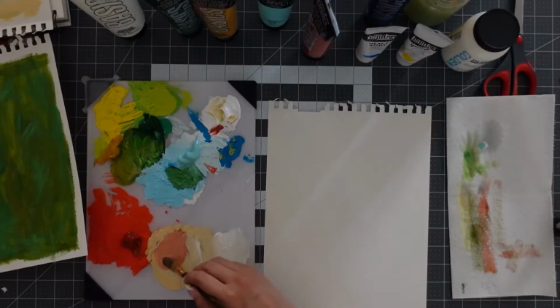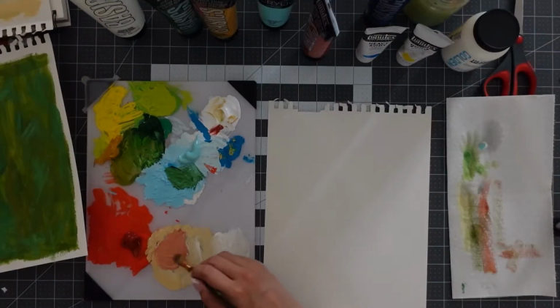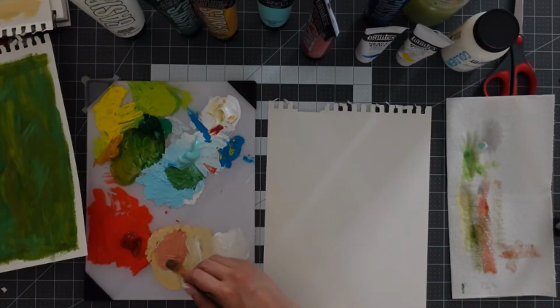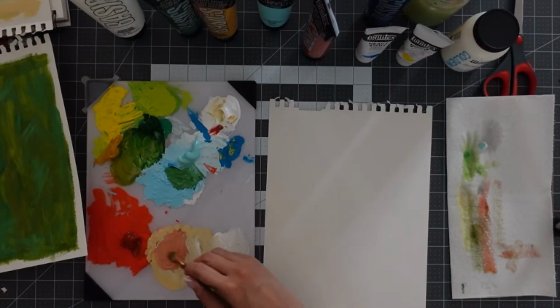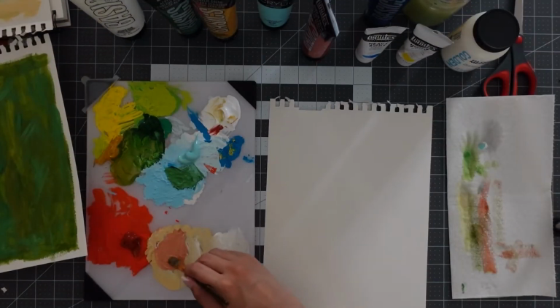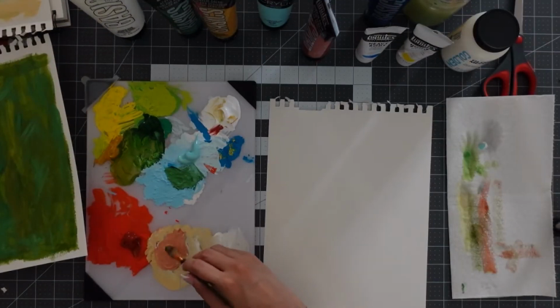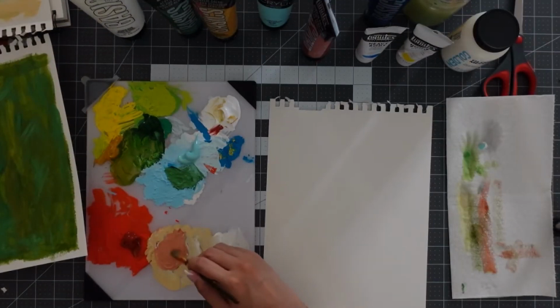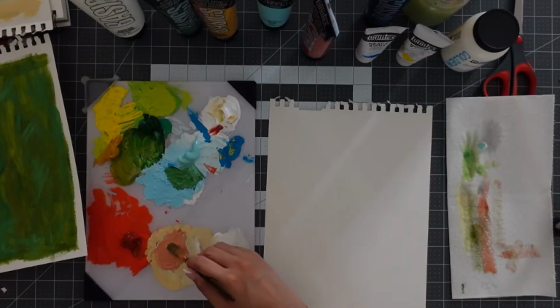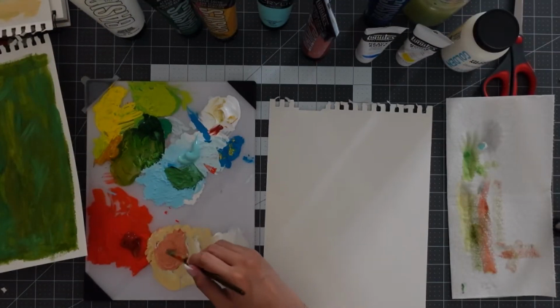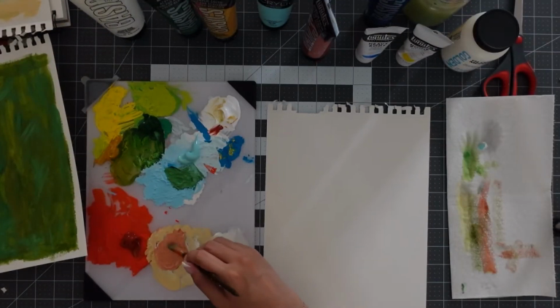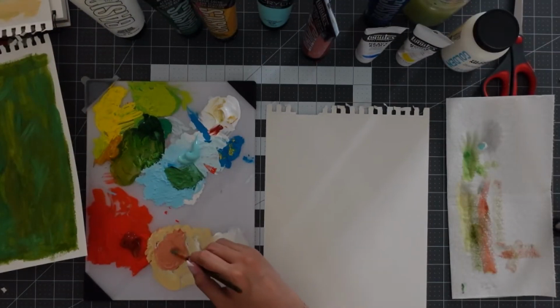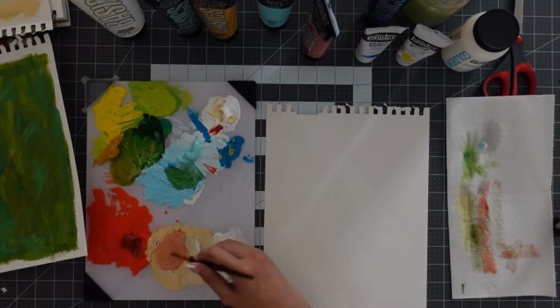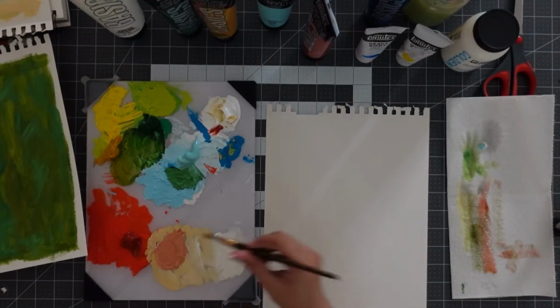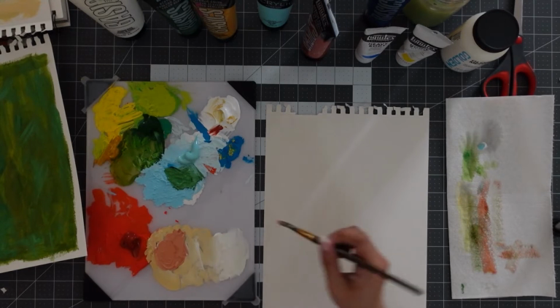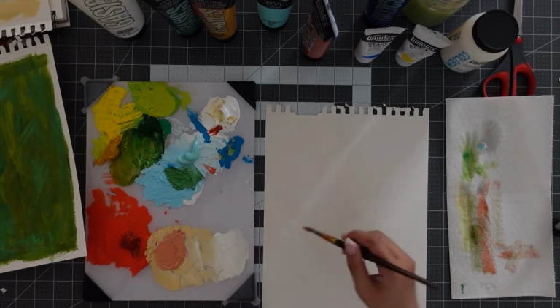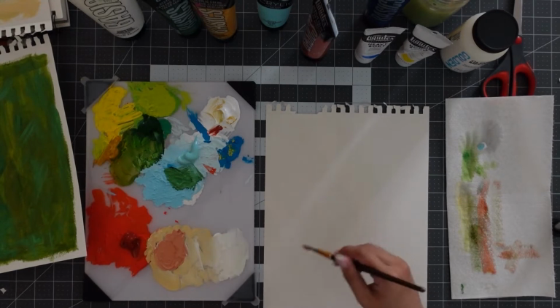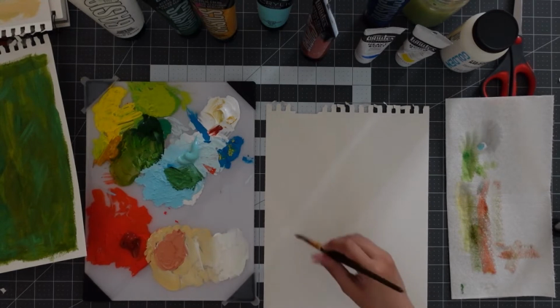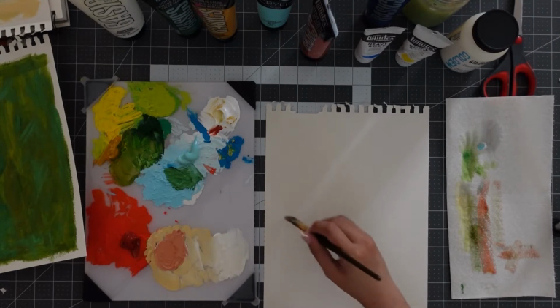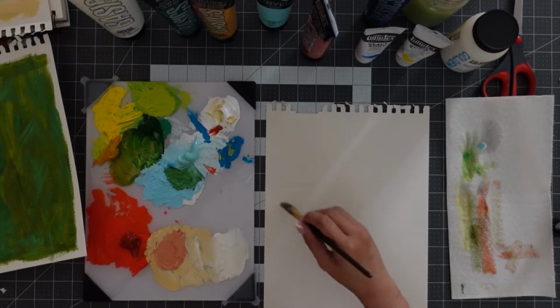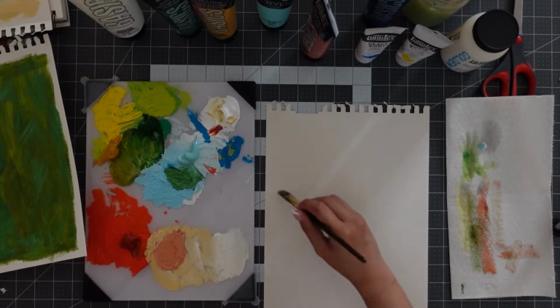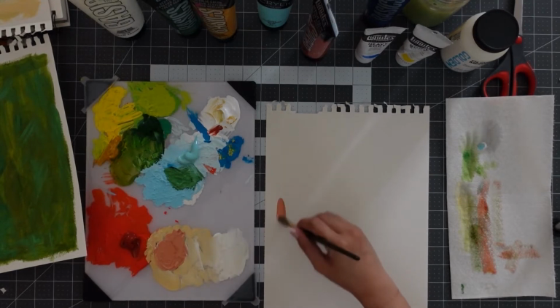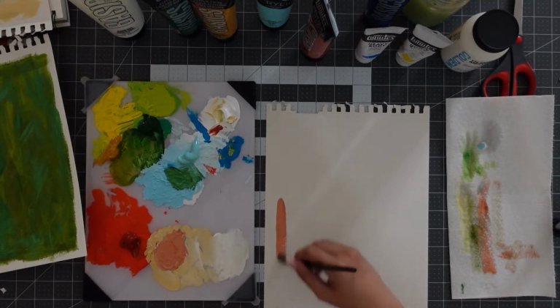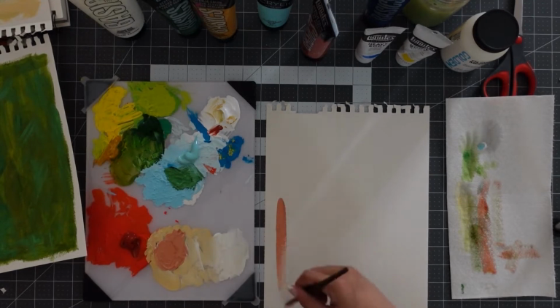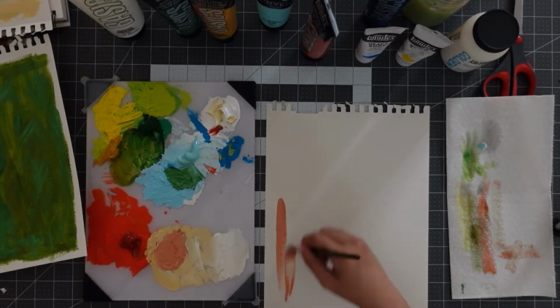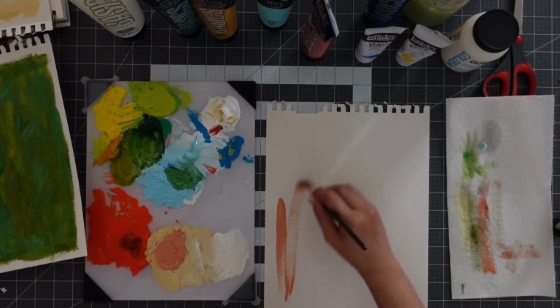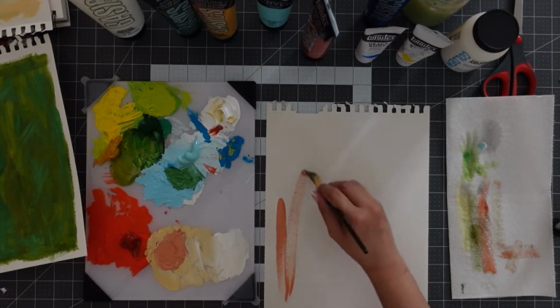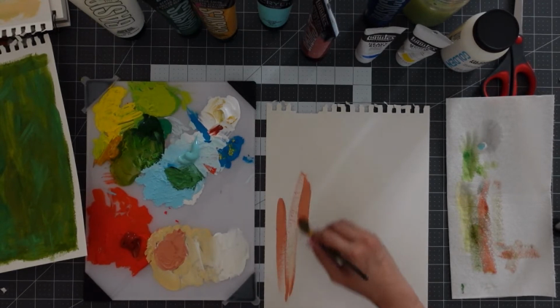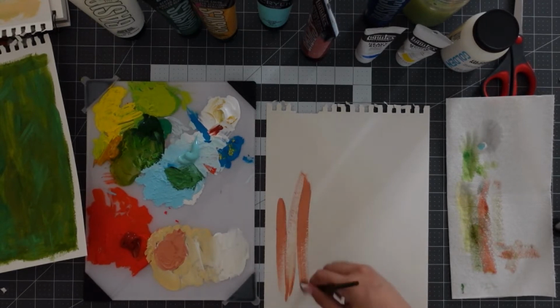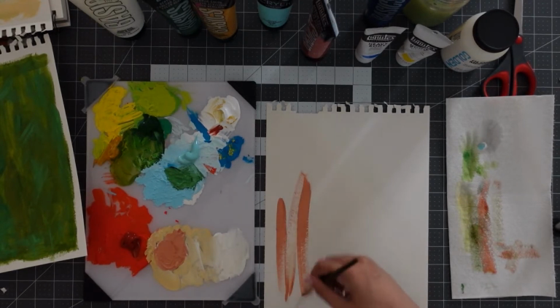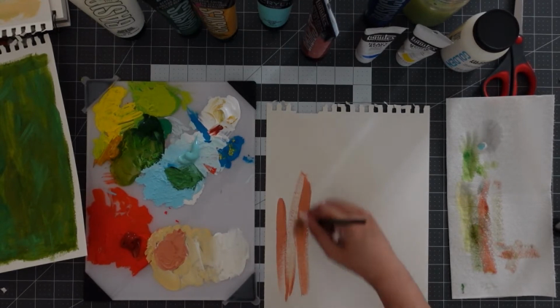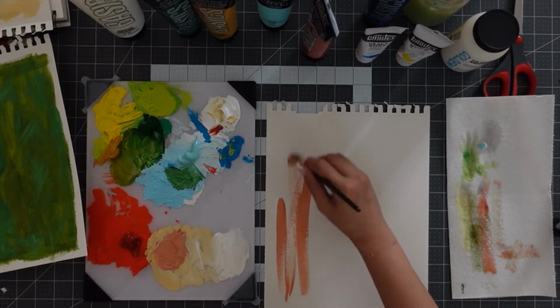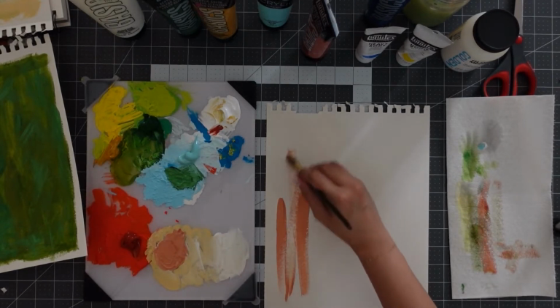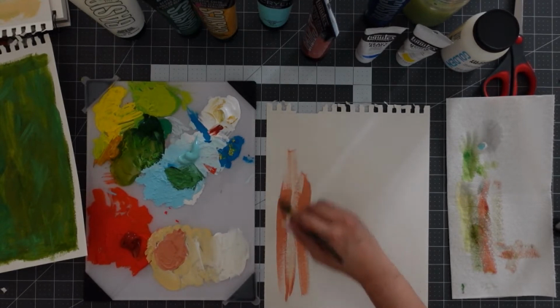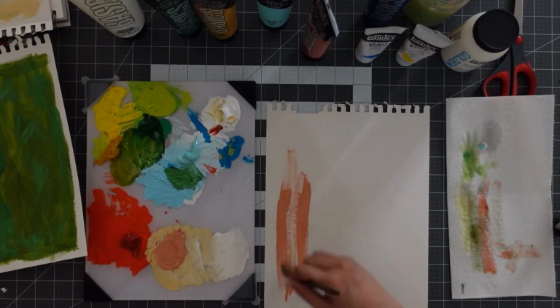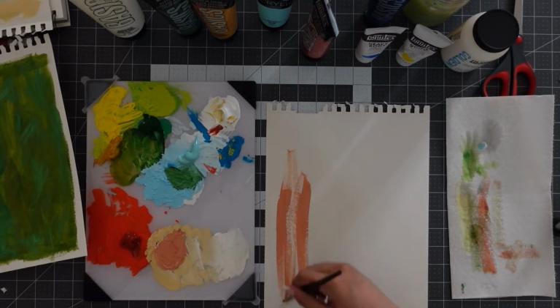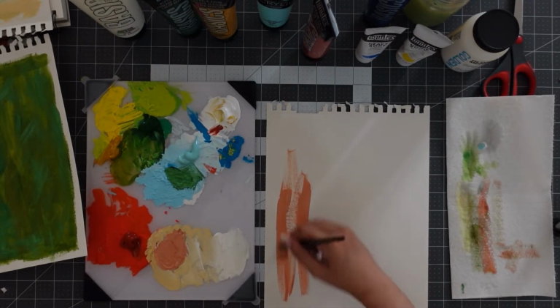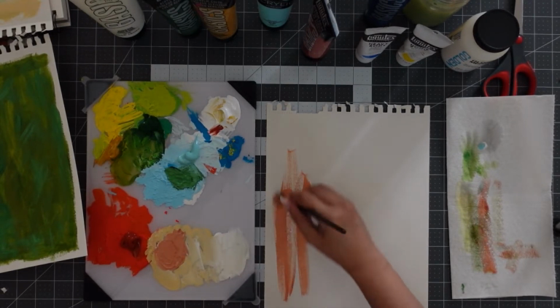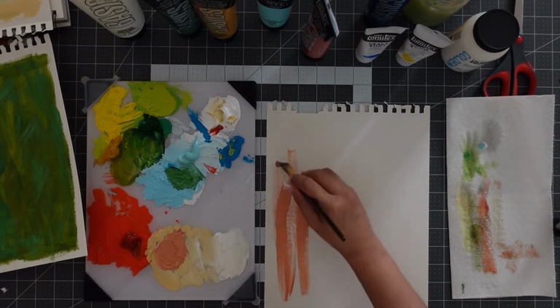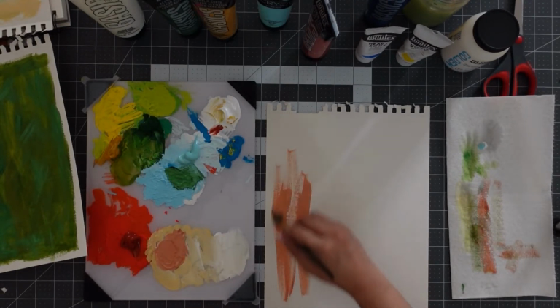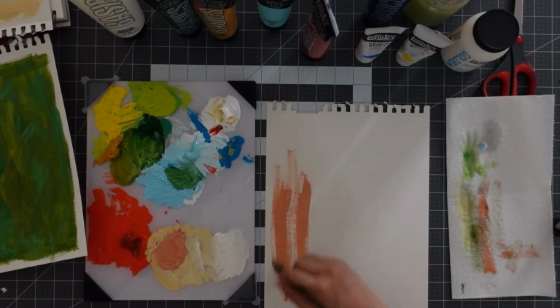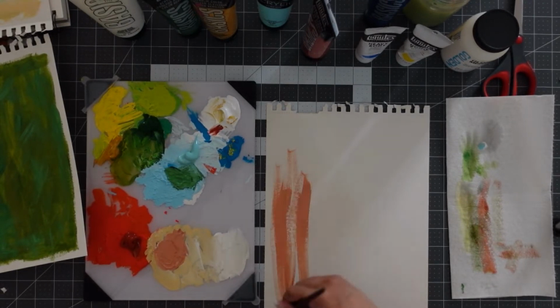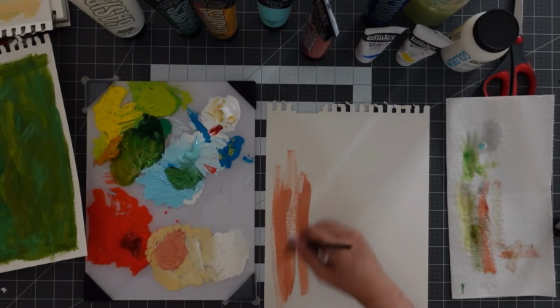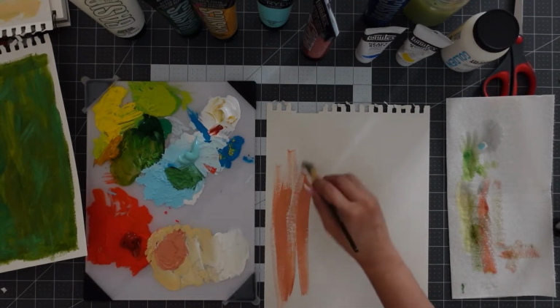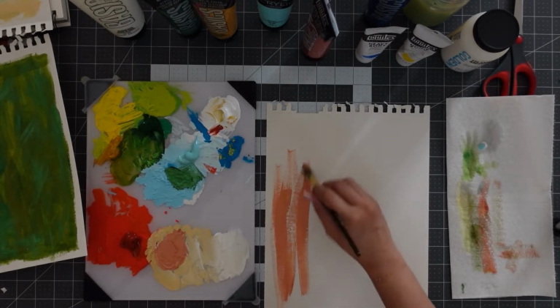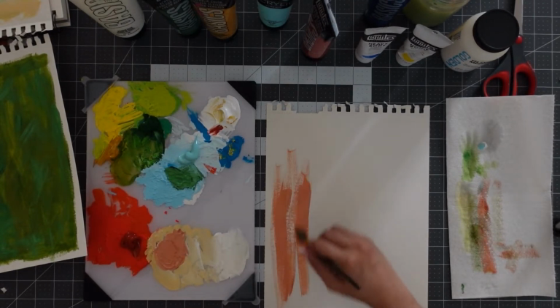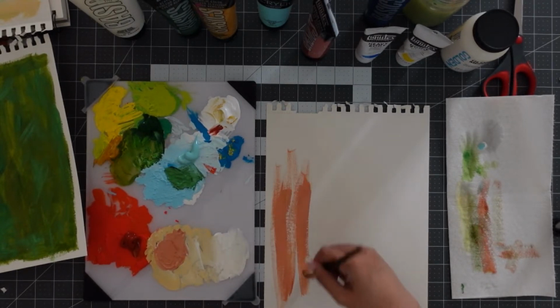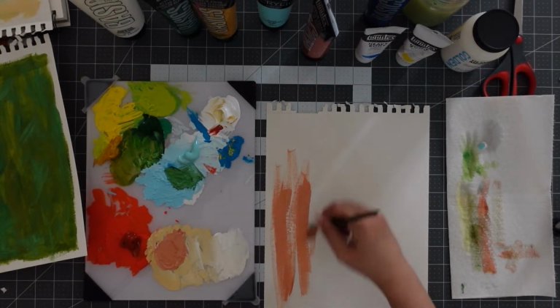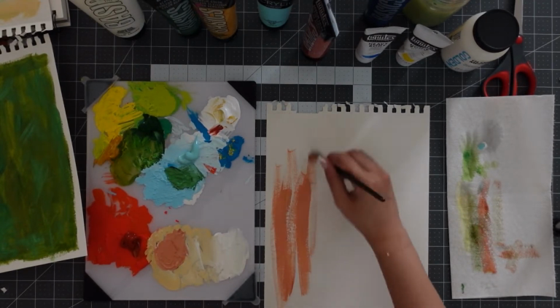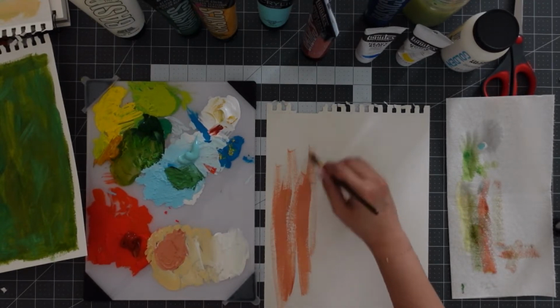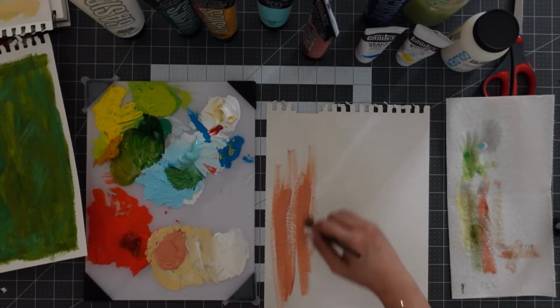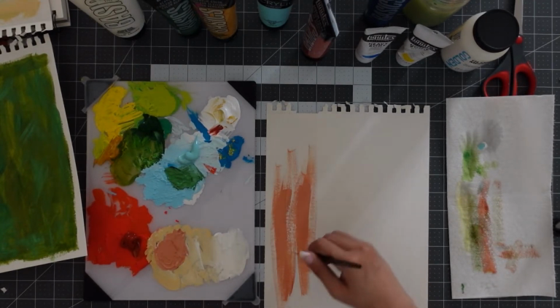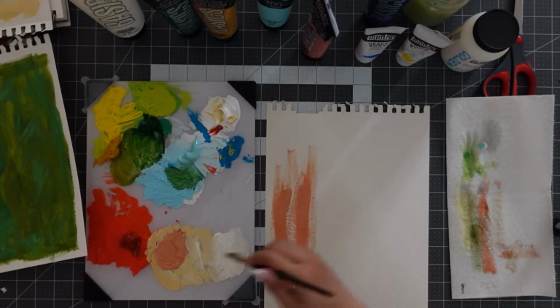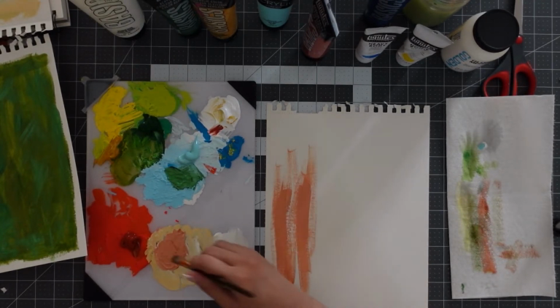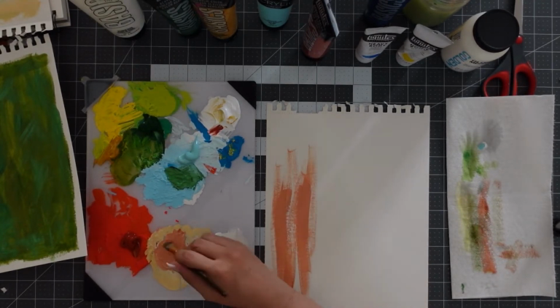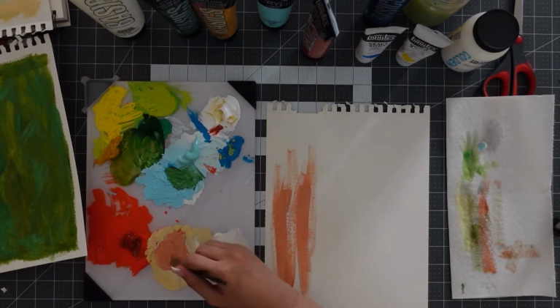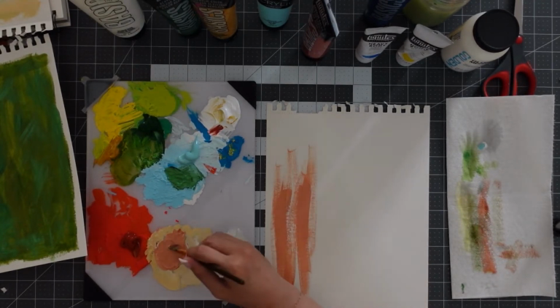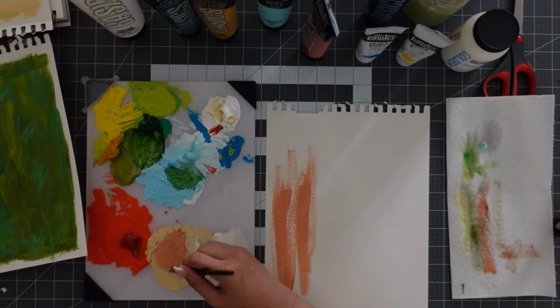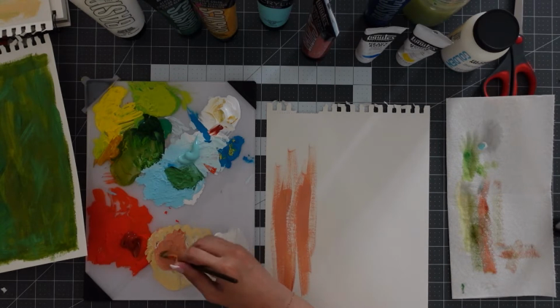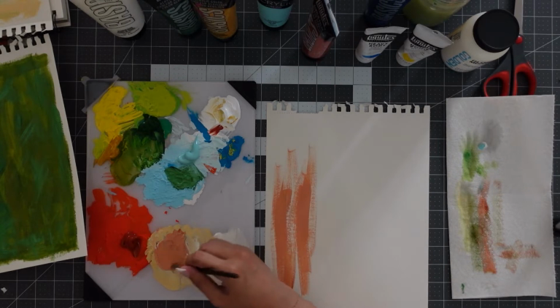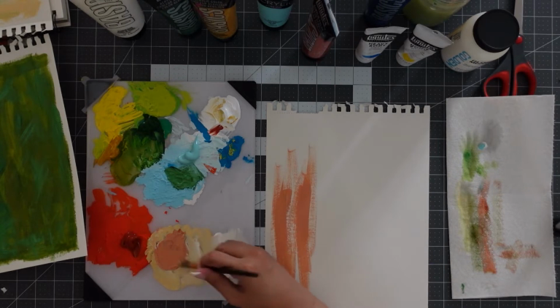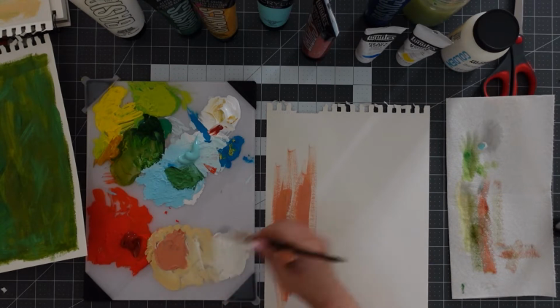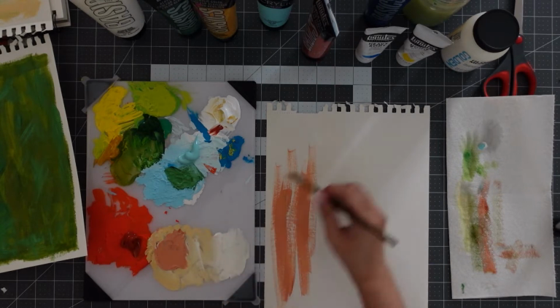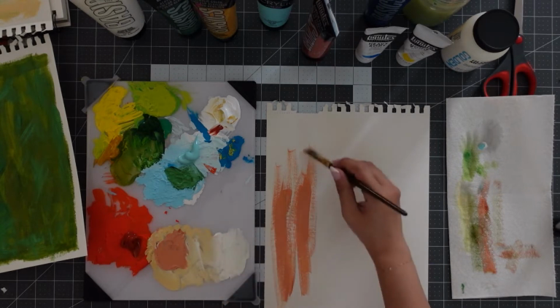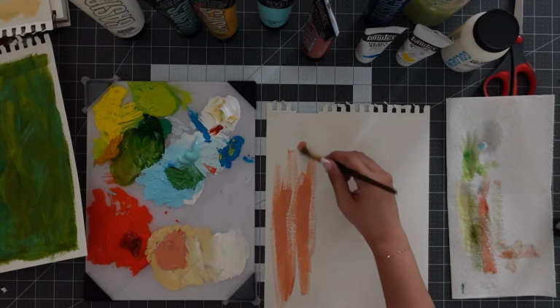Now the center of the flower is a yellow shade, but I don't want it to get lost behind the petals, so I'm using a deeper shade of red than my reference photo.